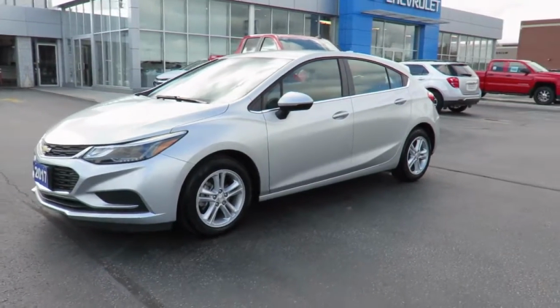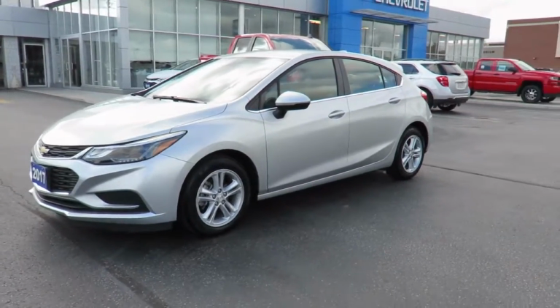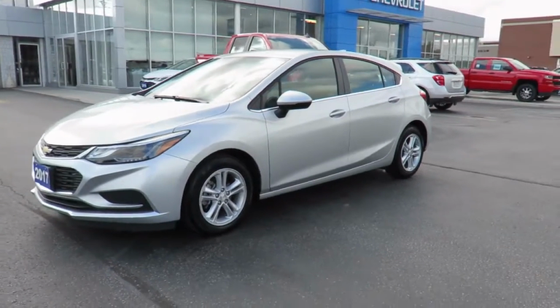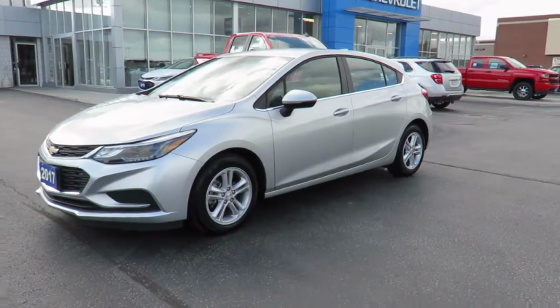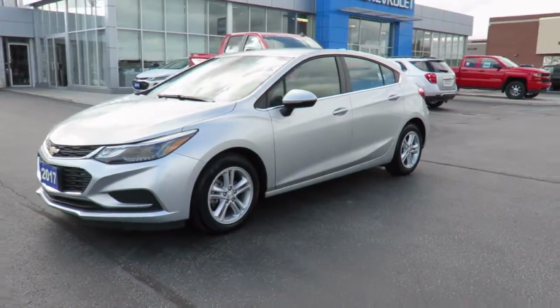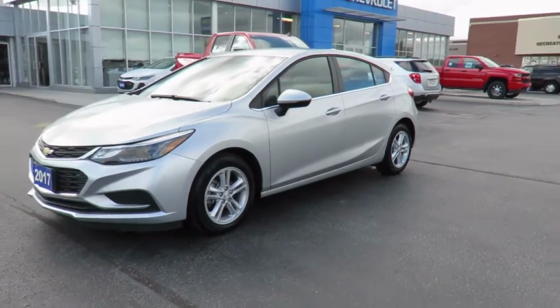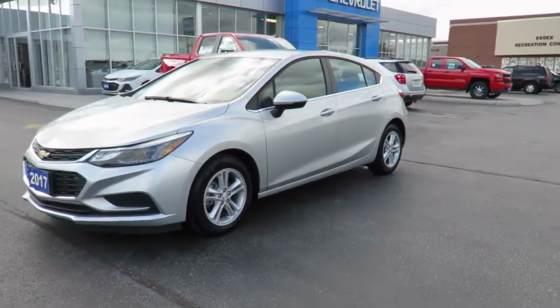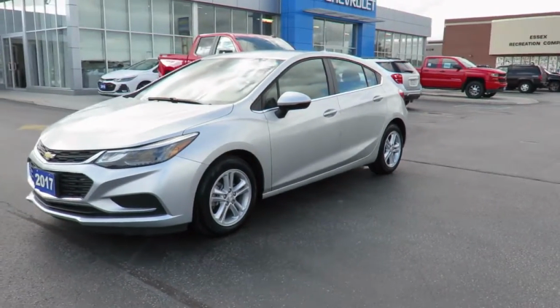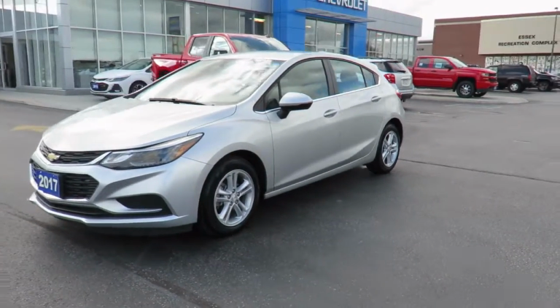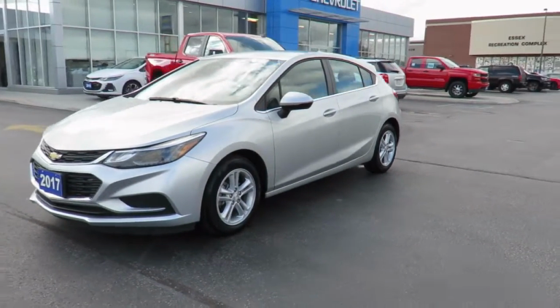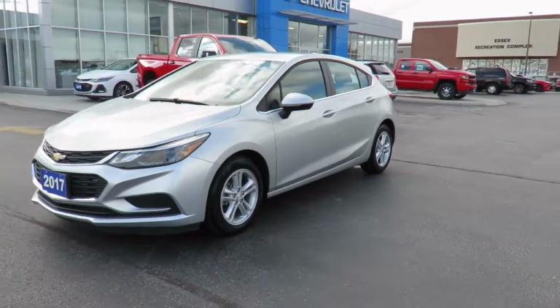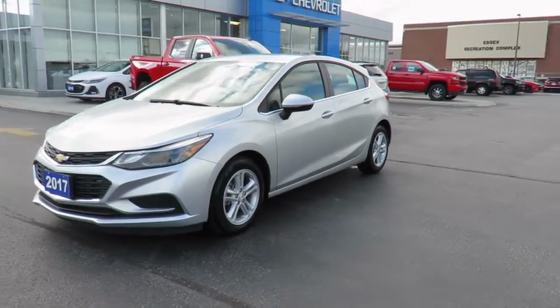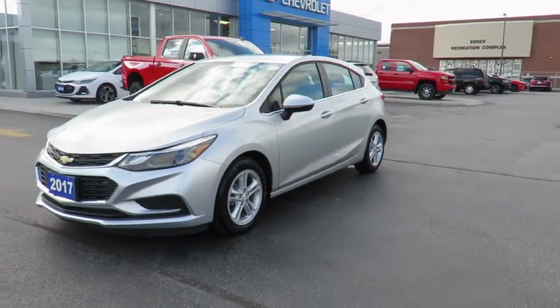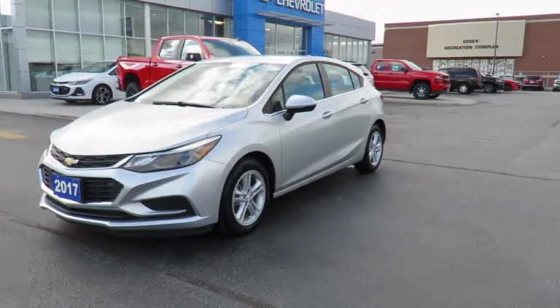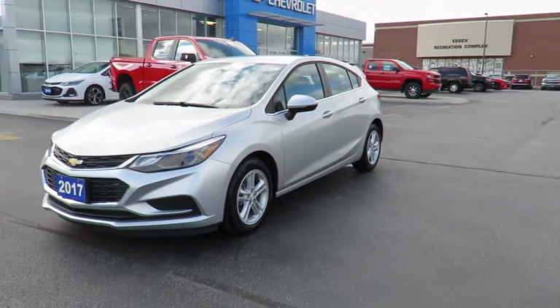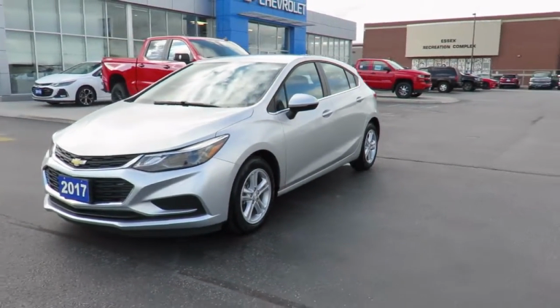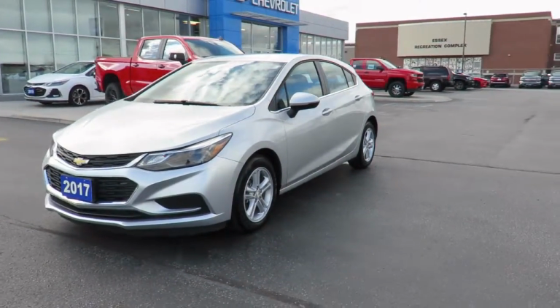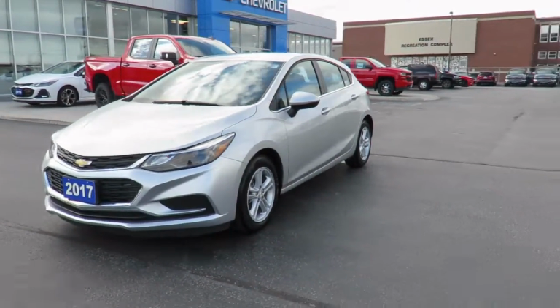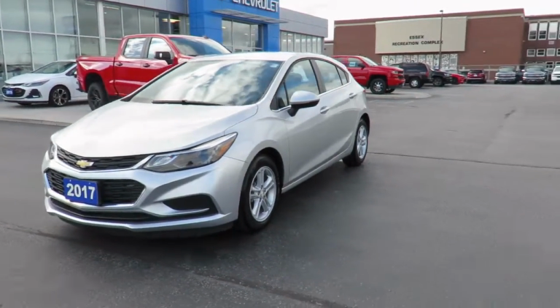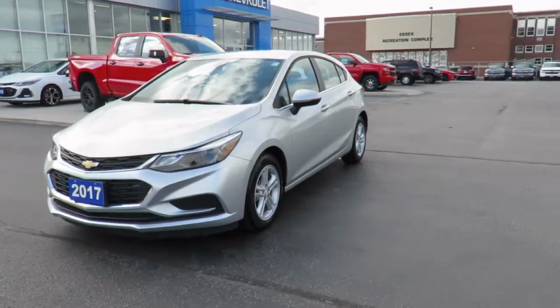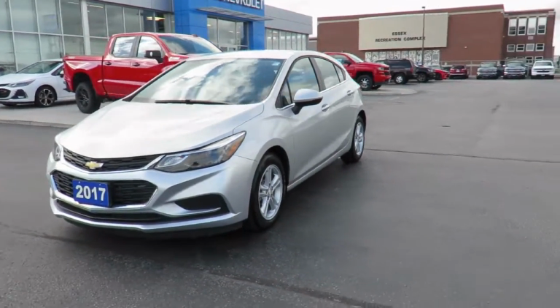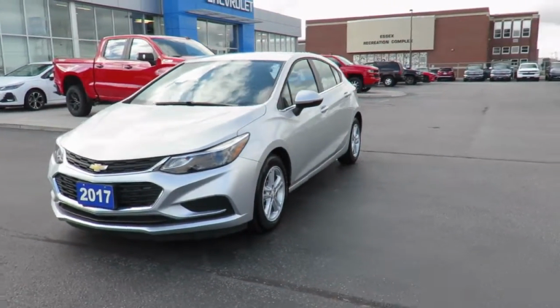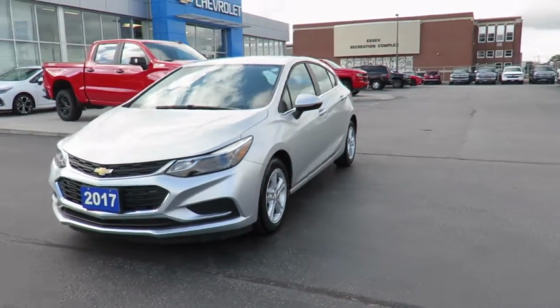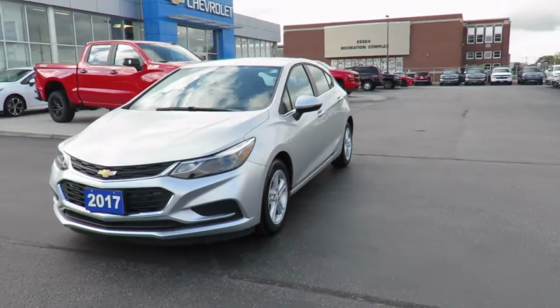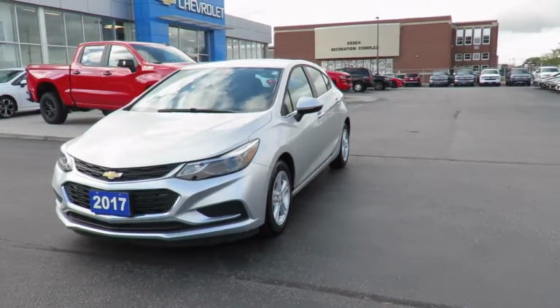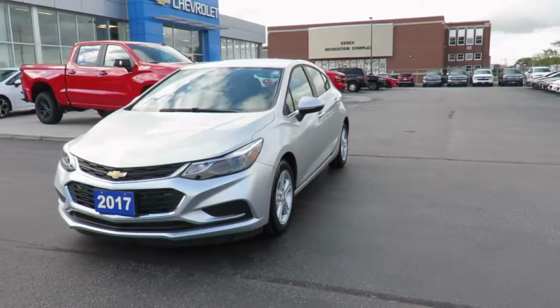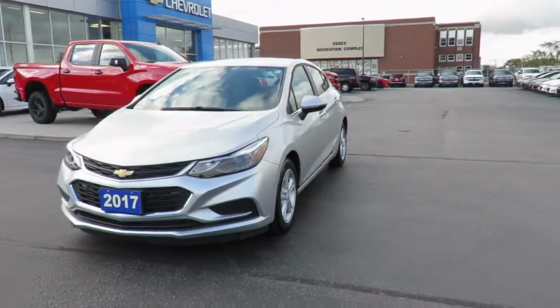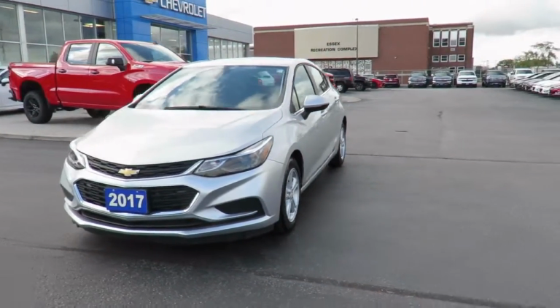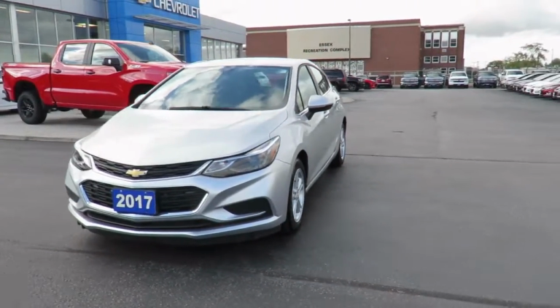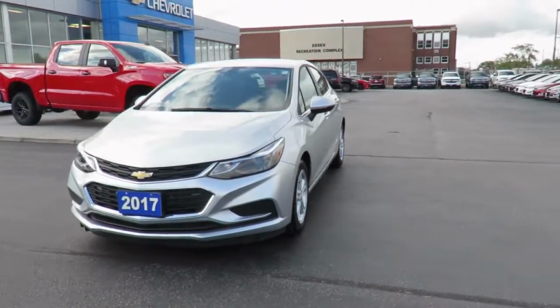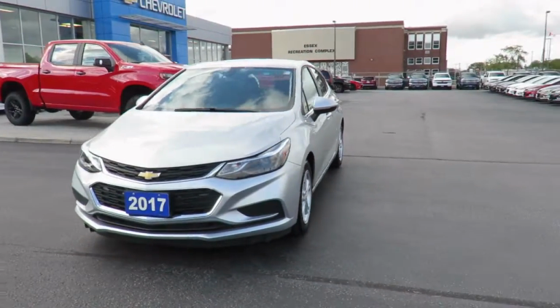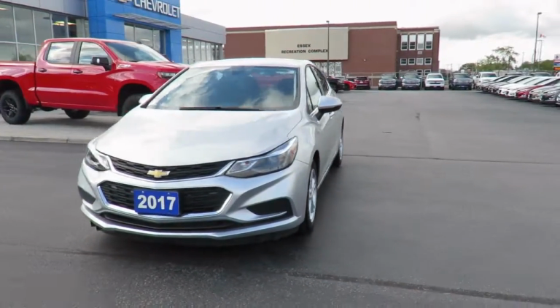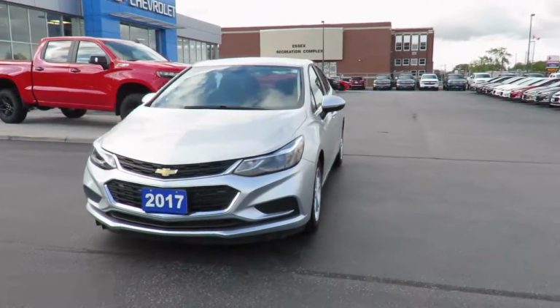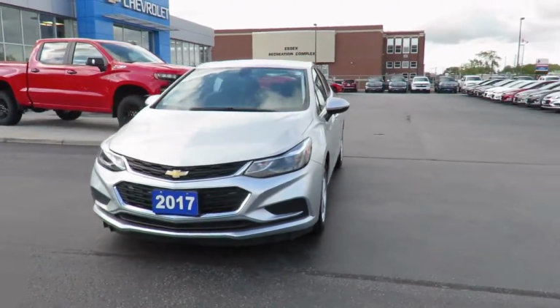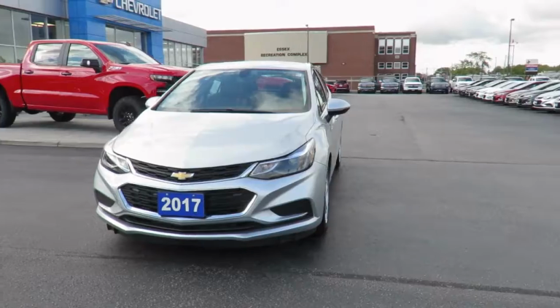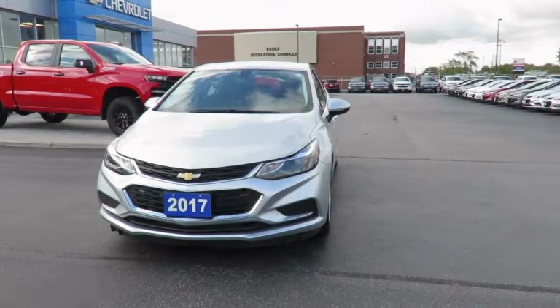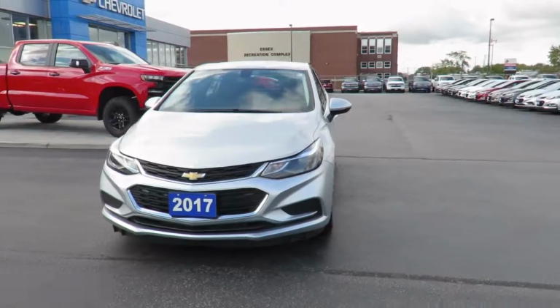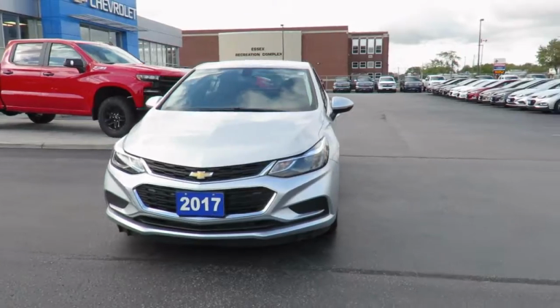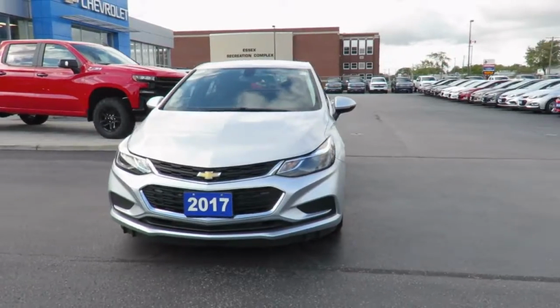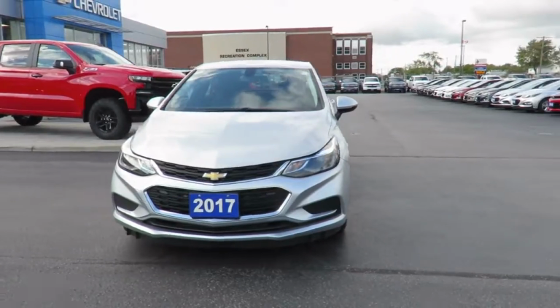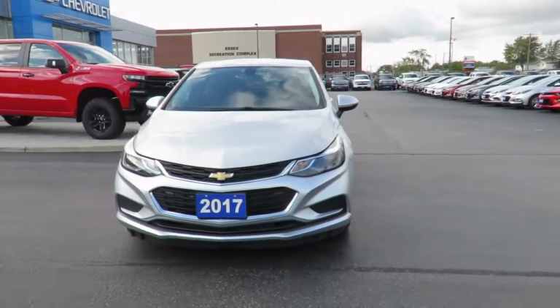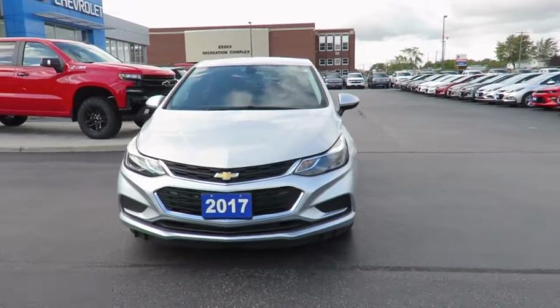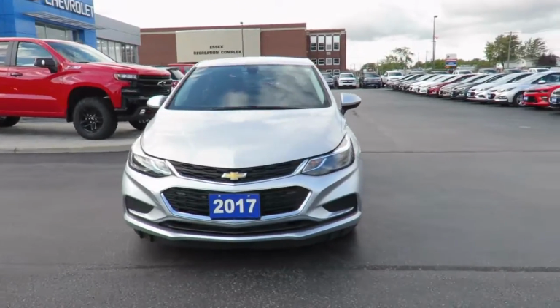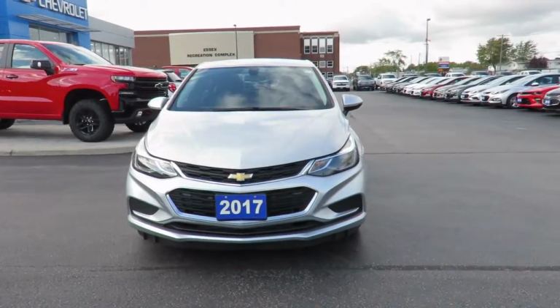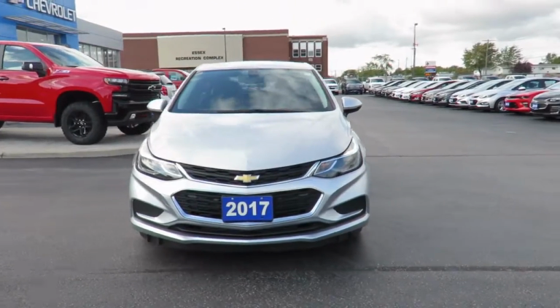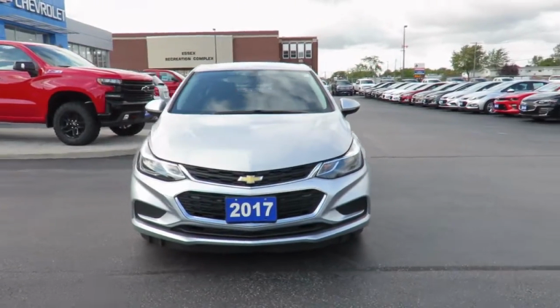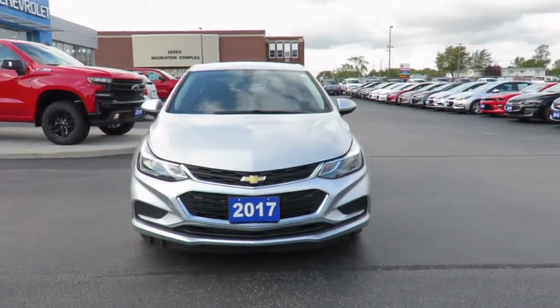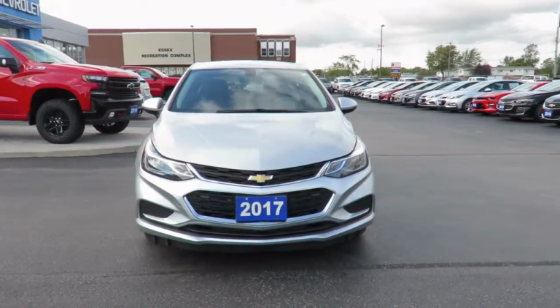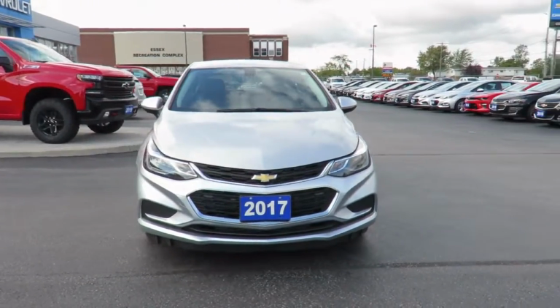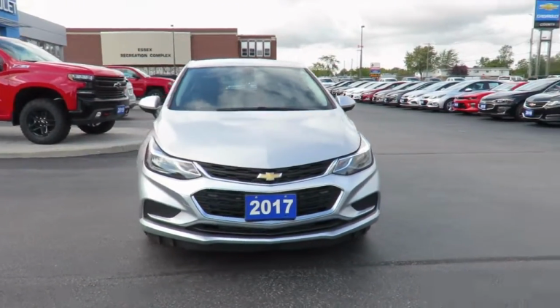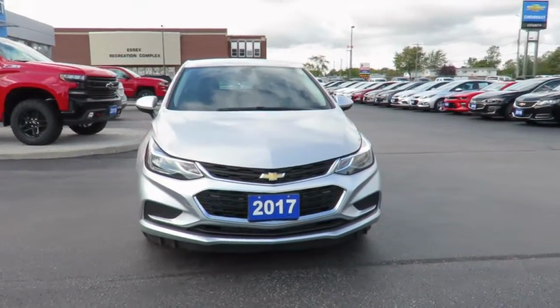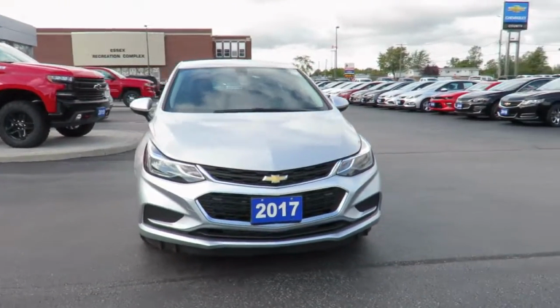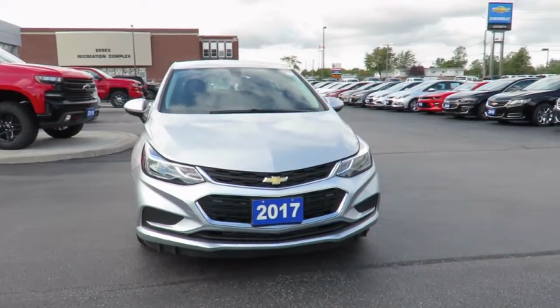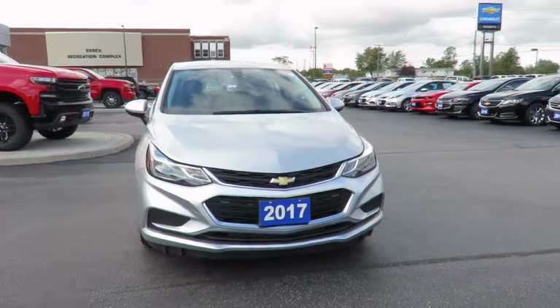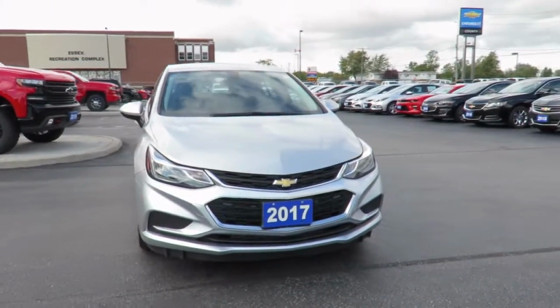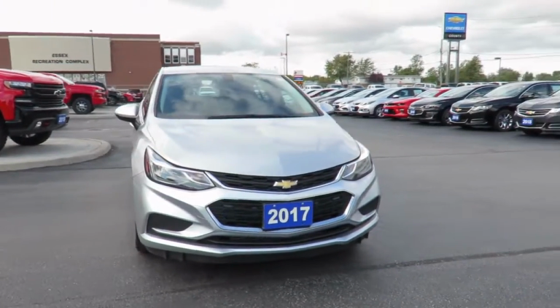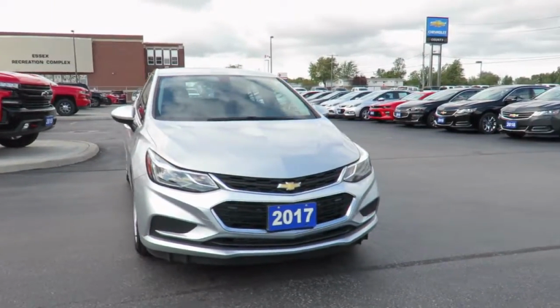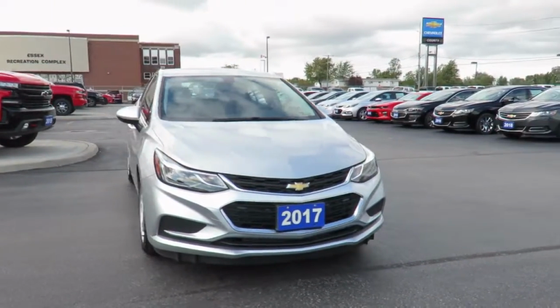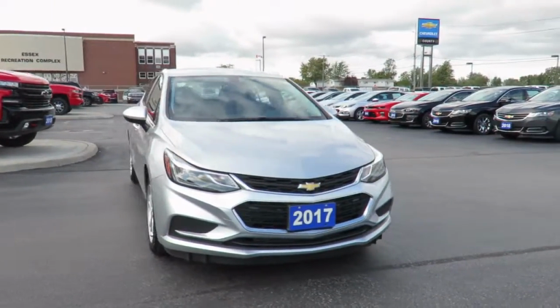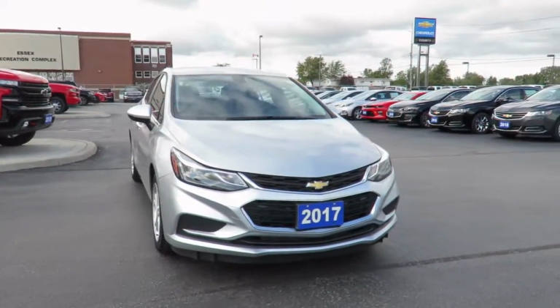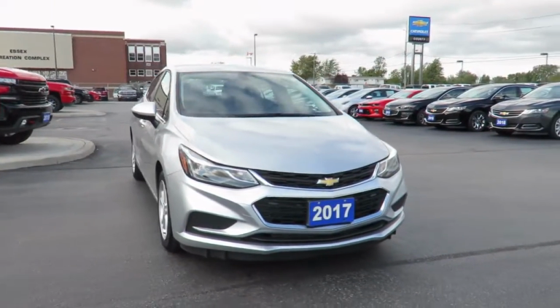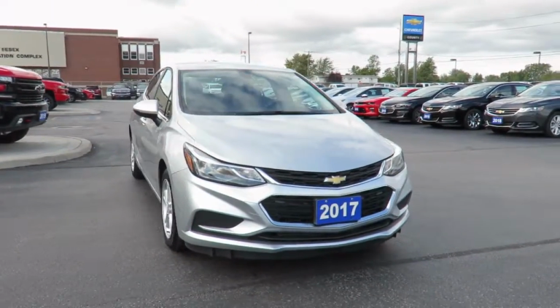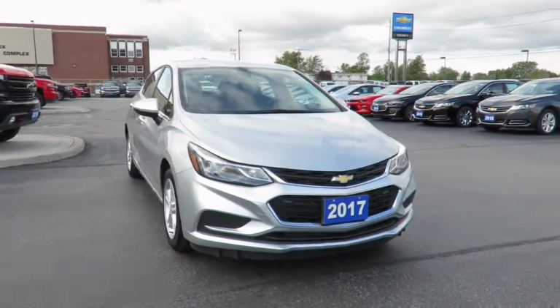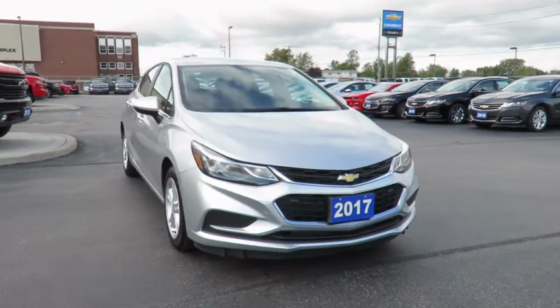We even offer an extended warranty program, setting you on the road to carefree driving for years to come.